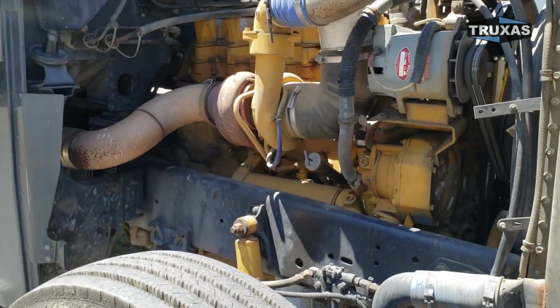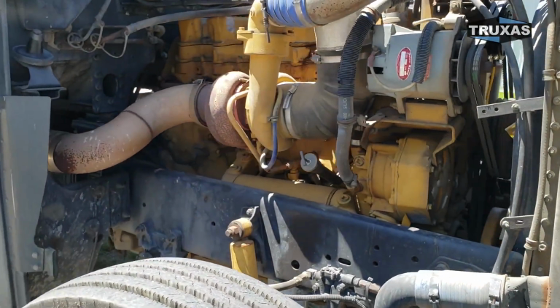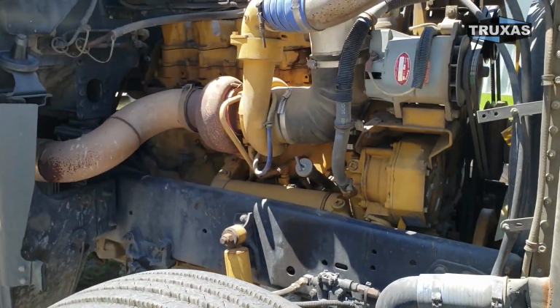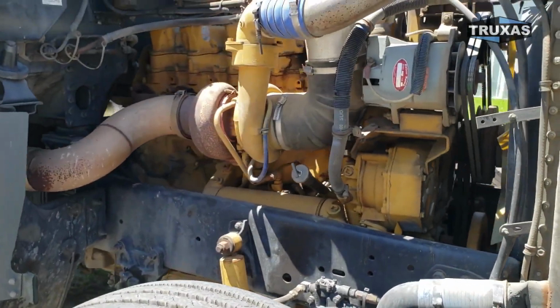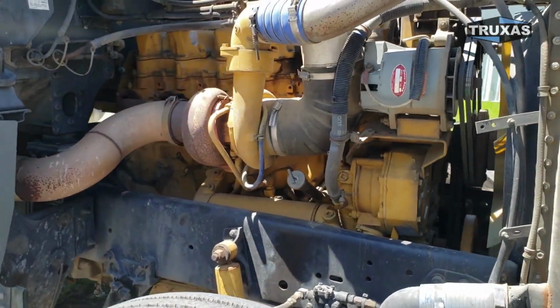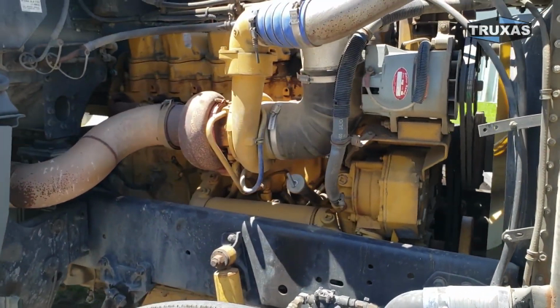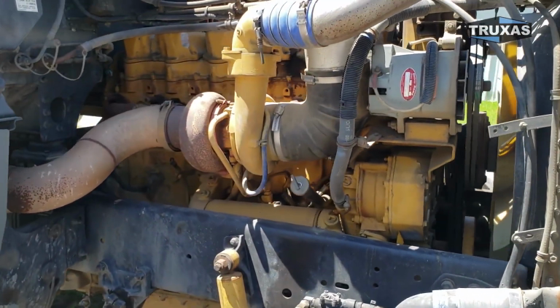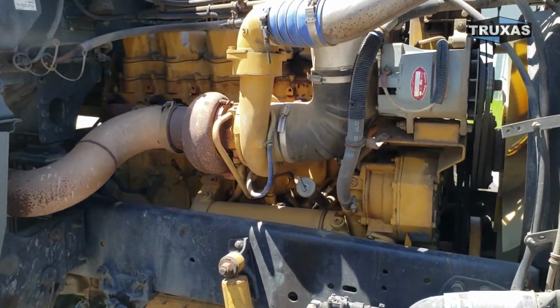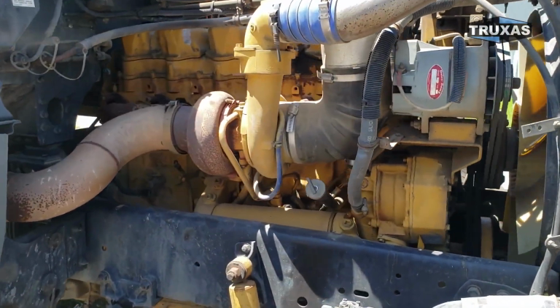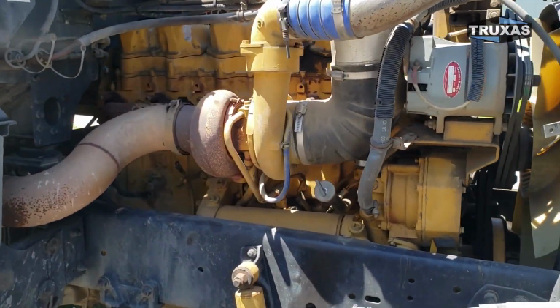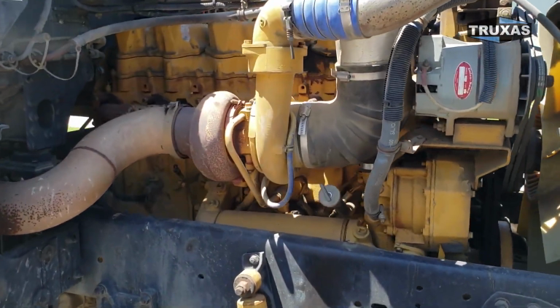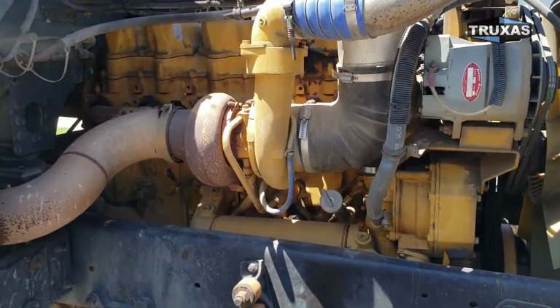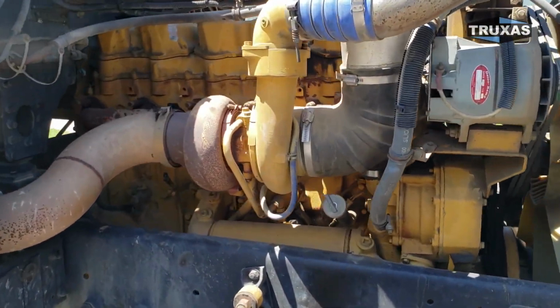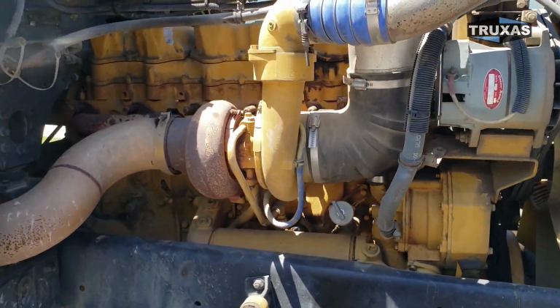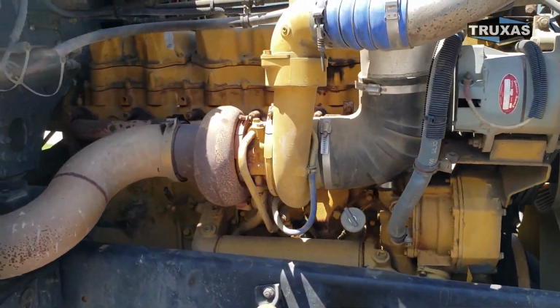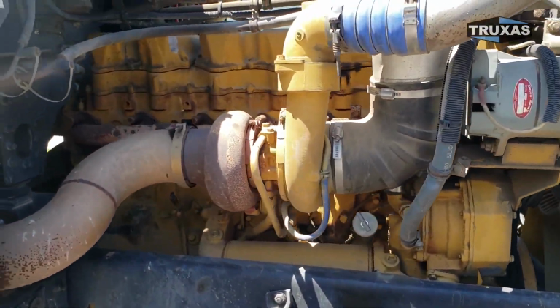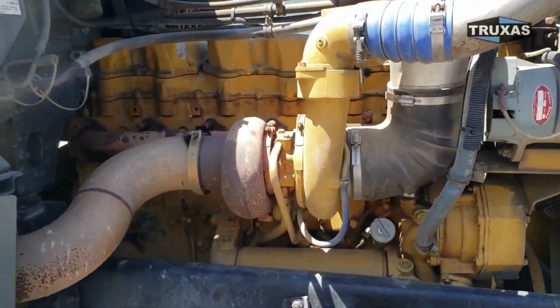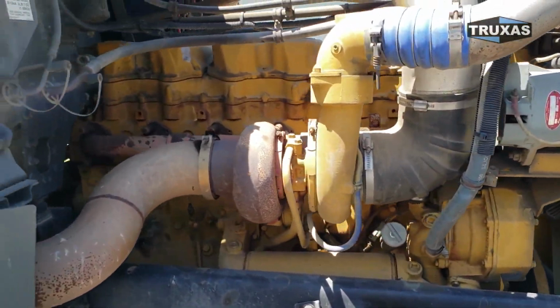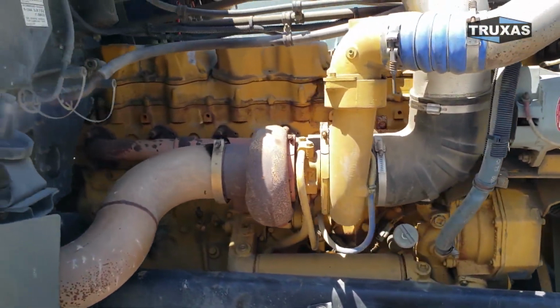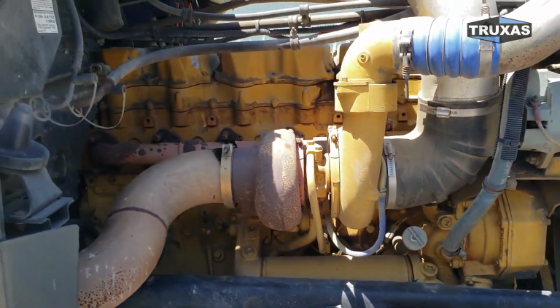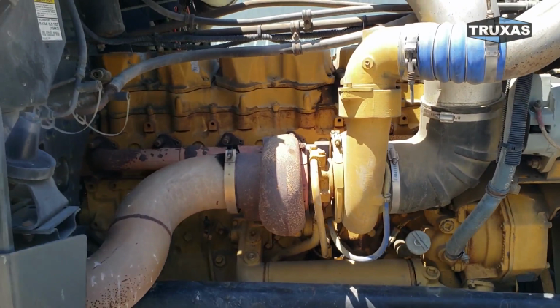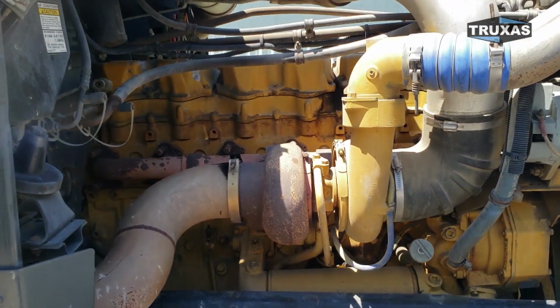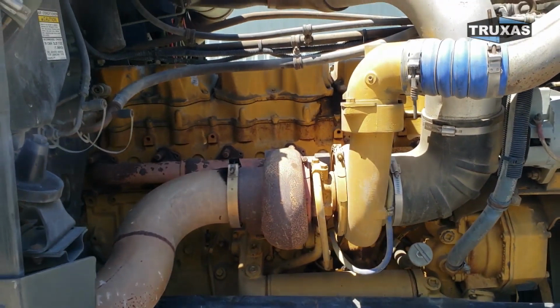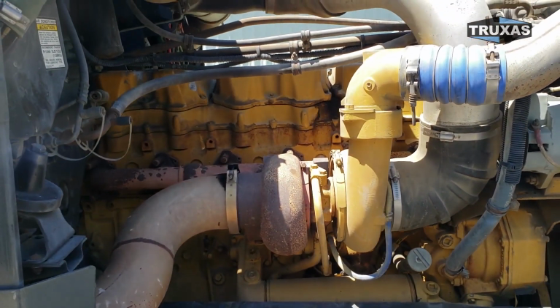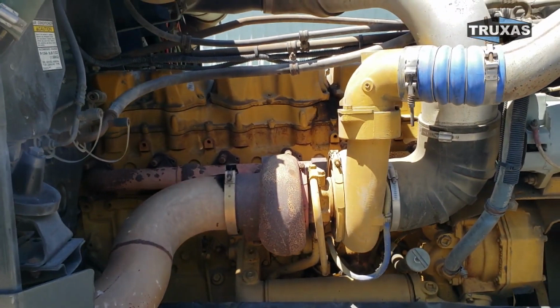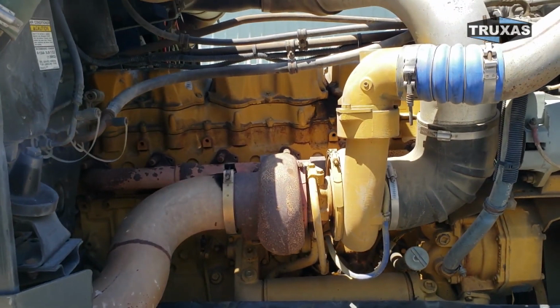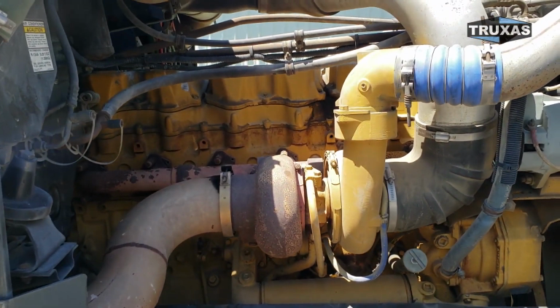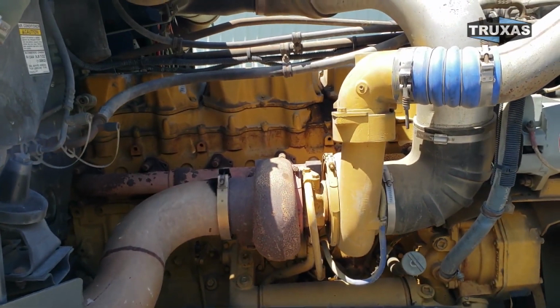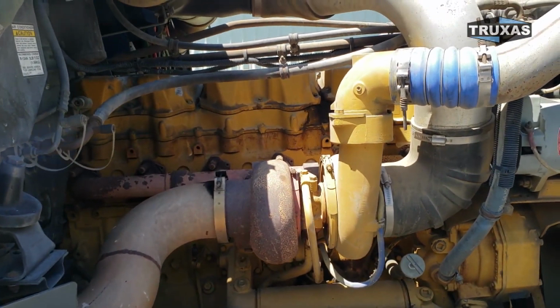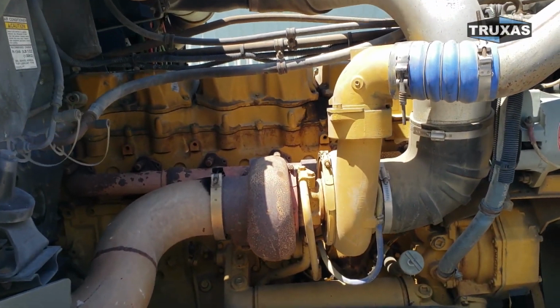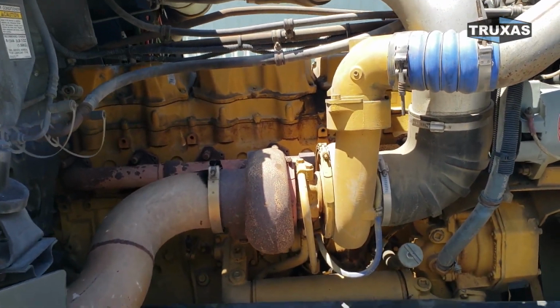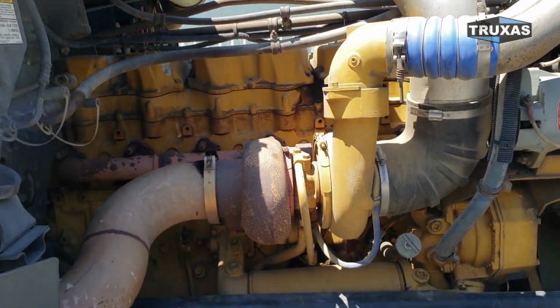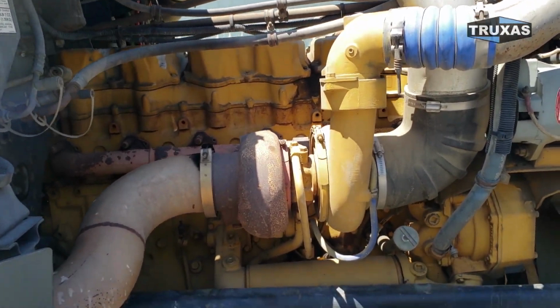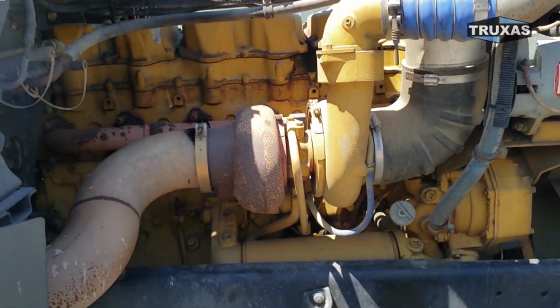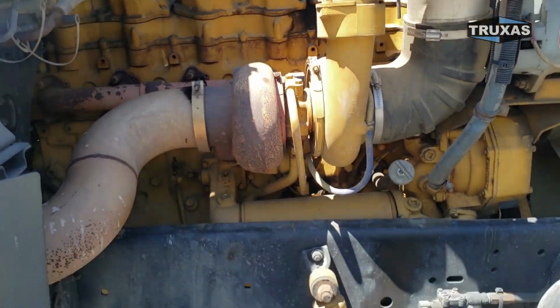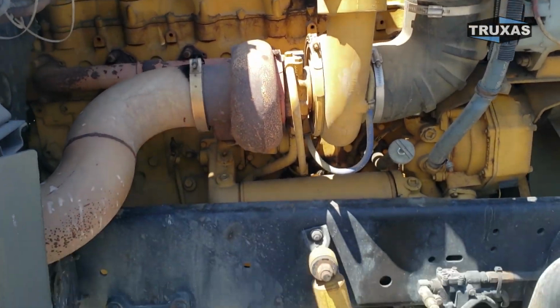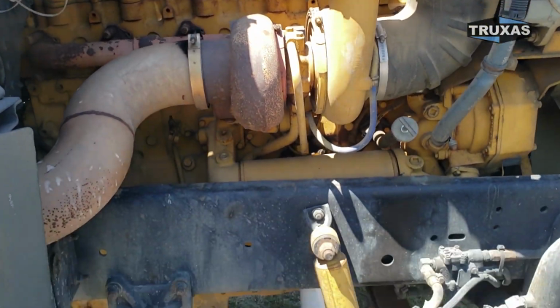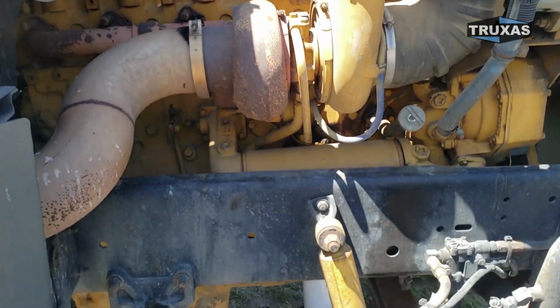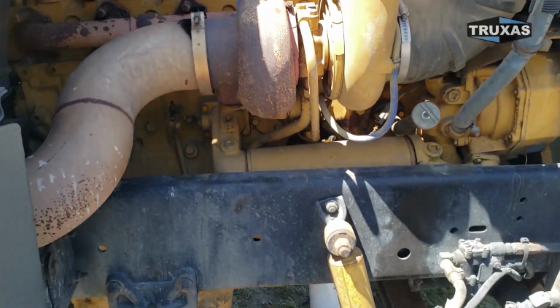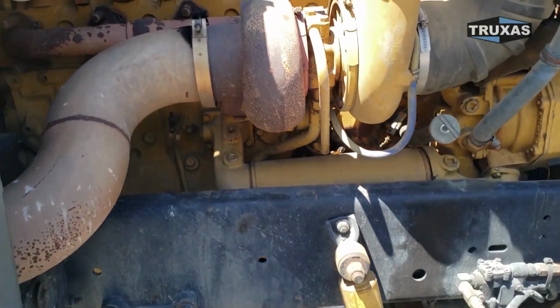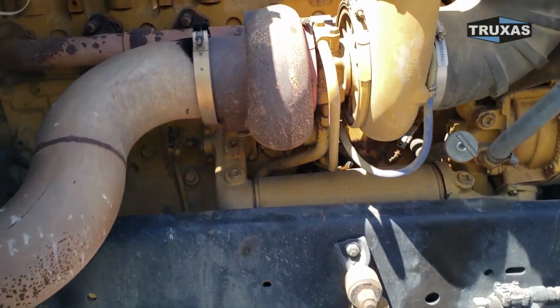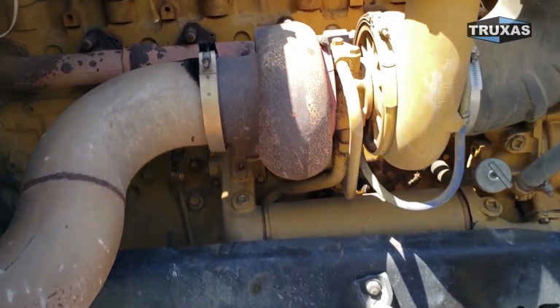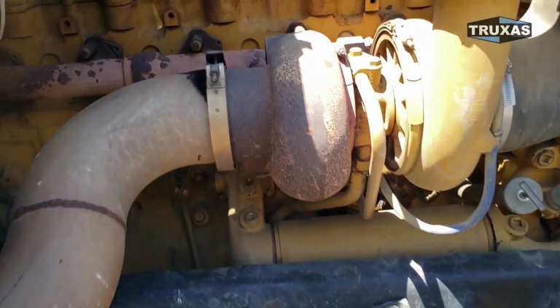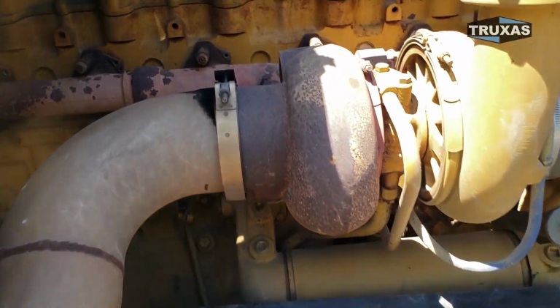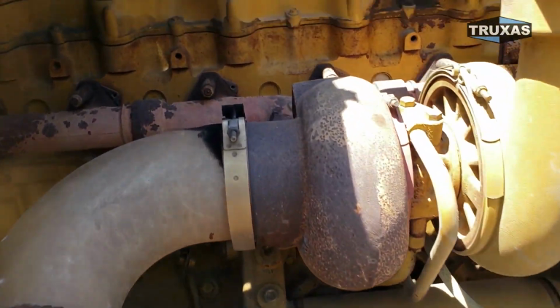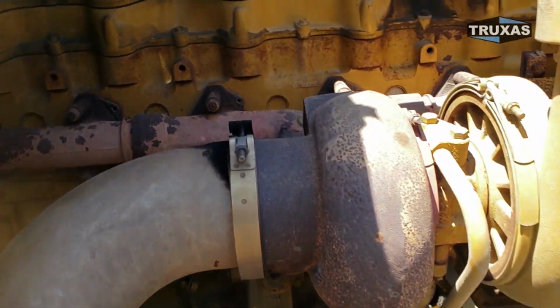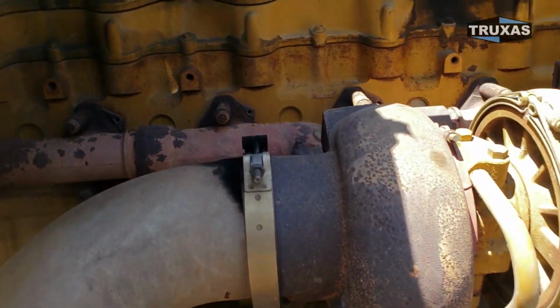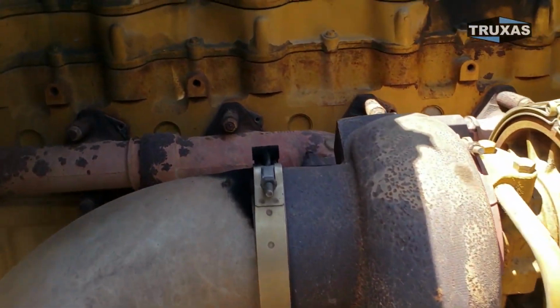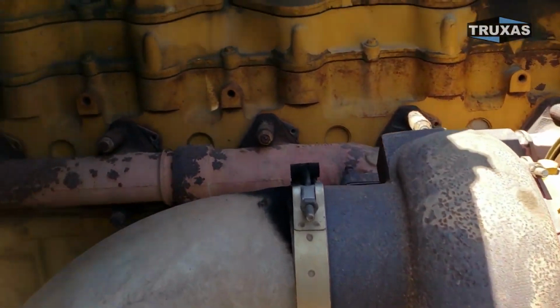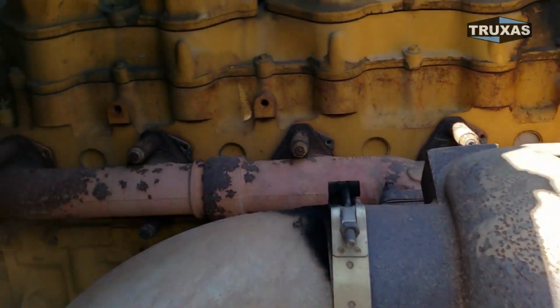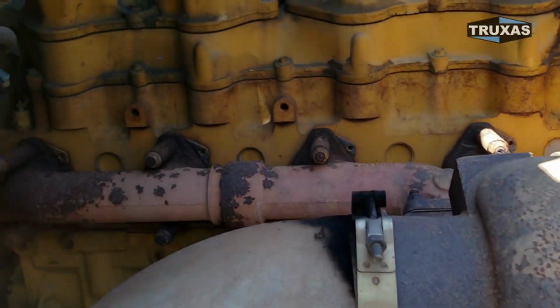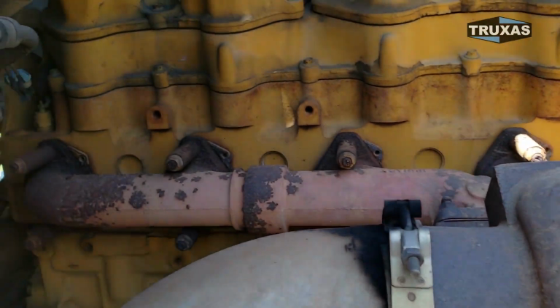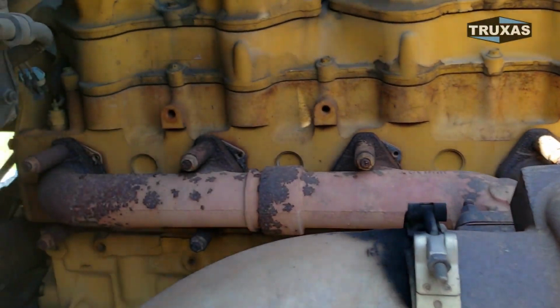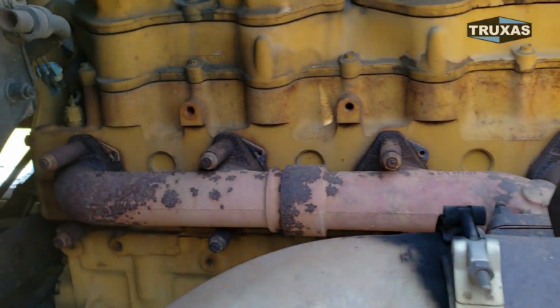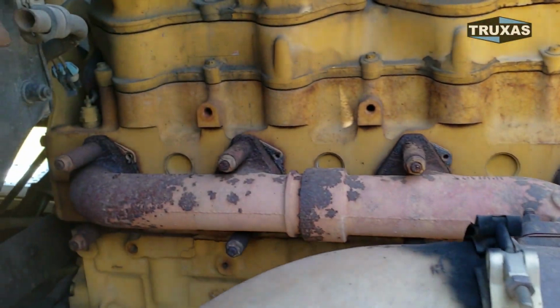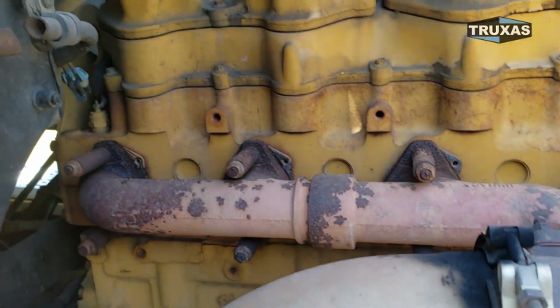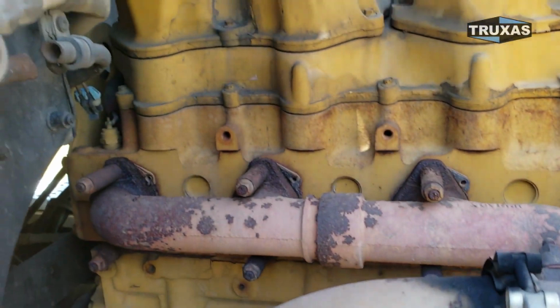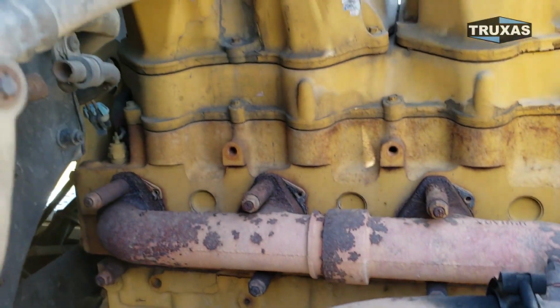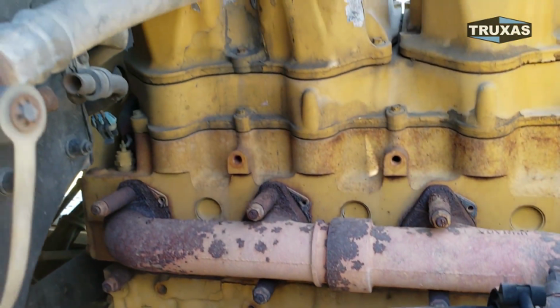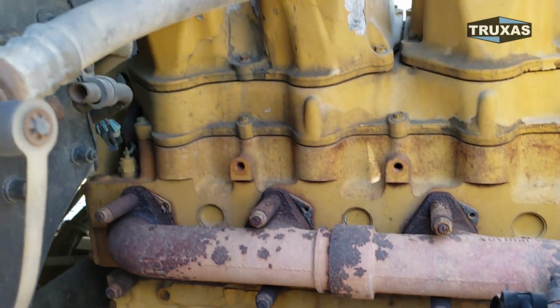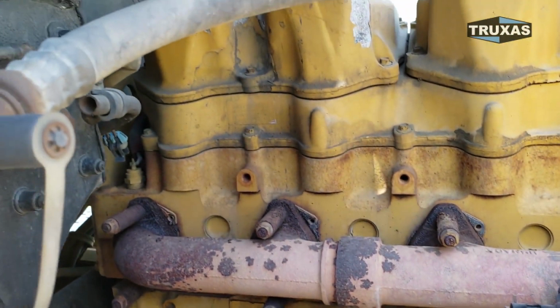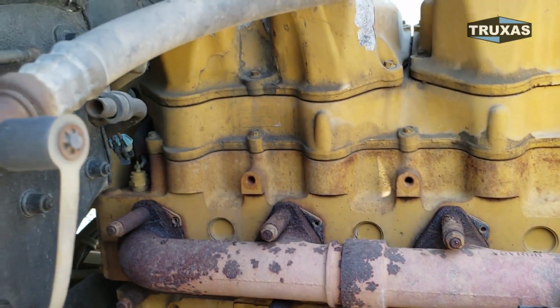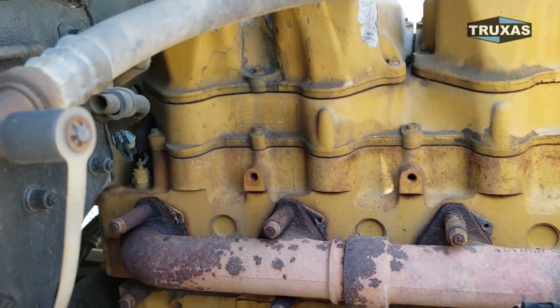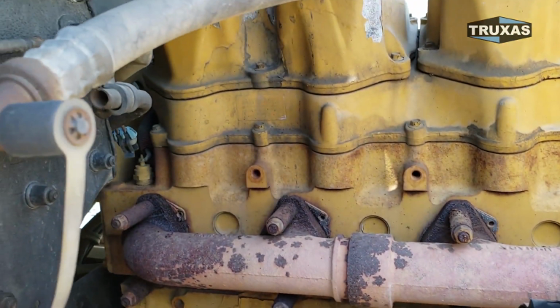Yep, good old single-turbo C15. Looking really good here.